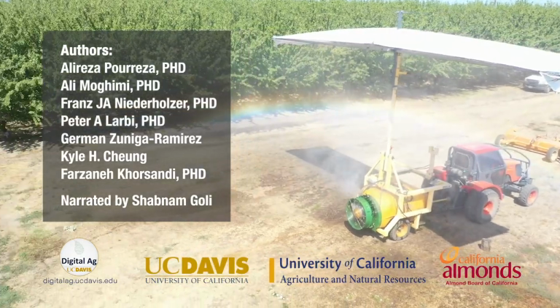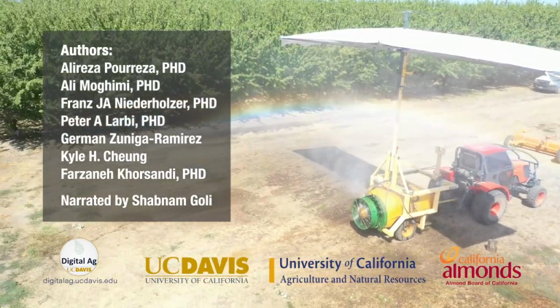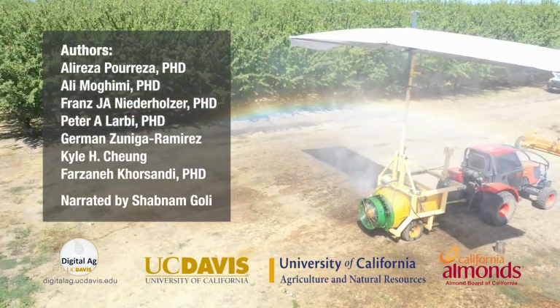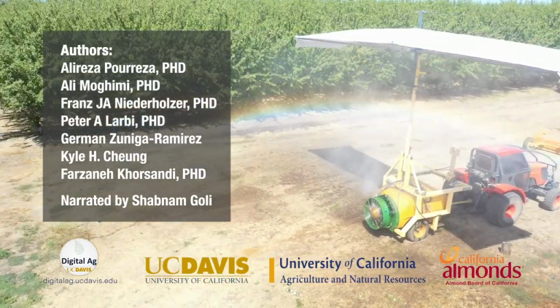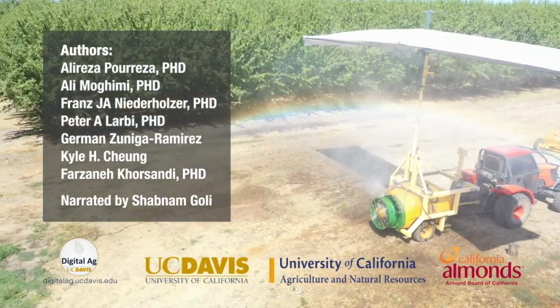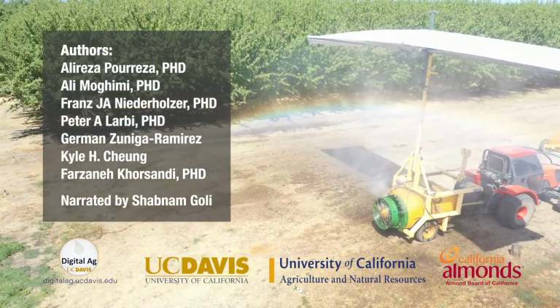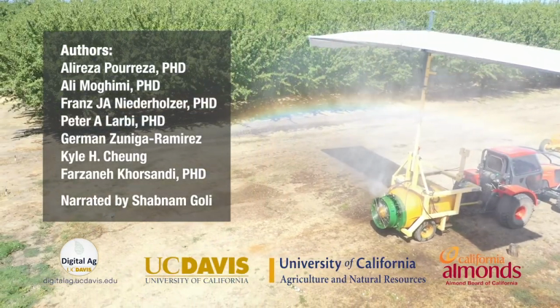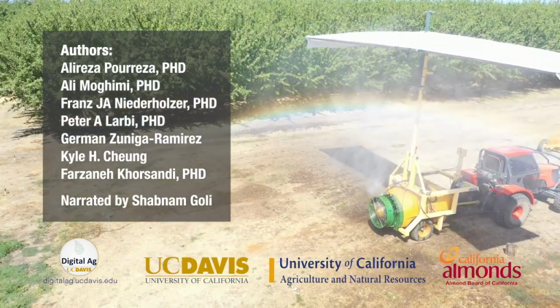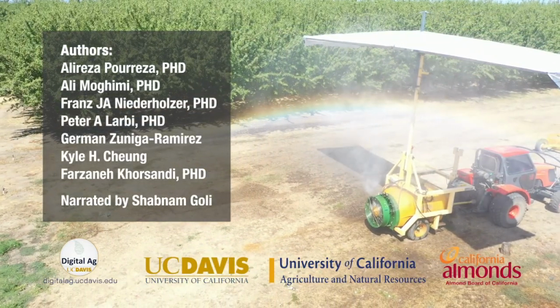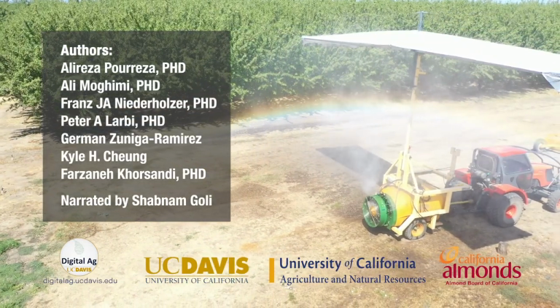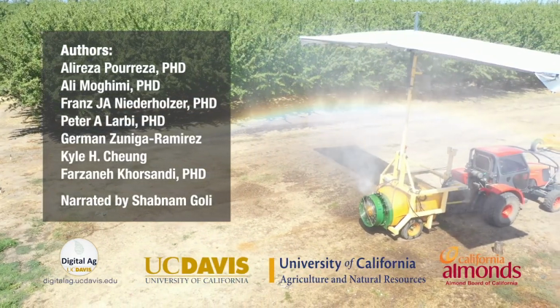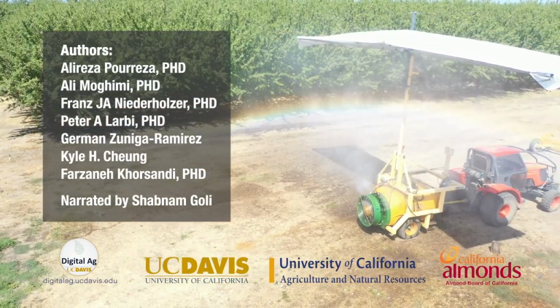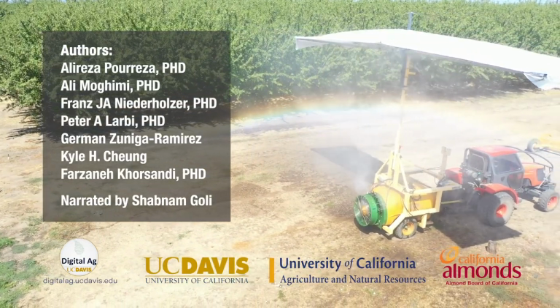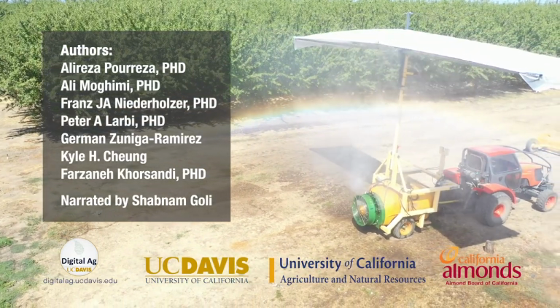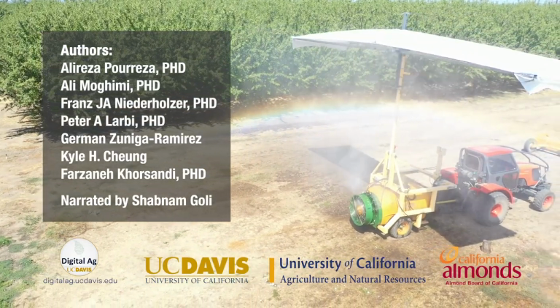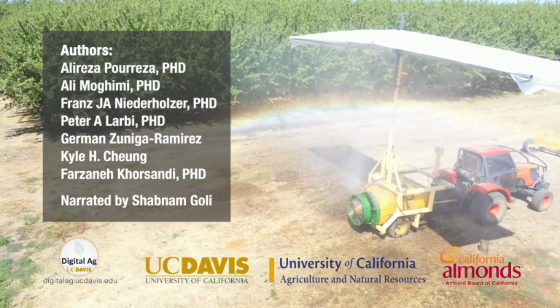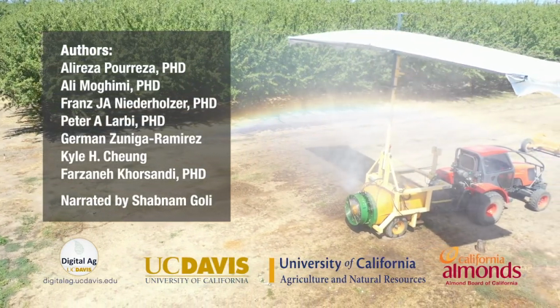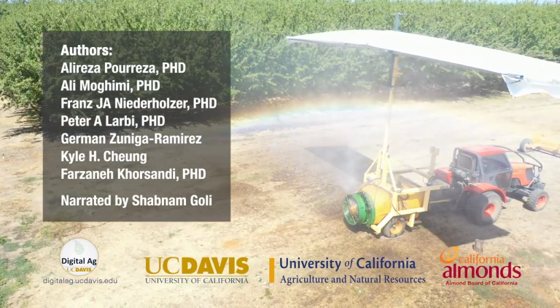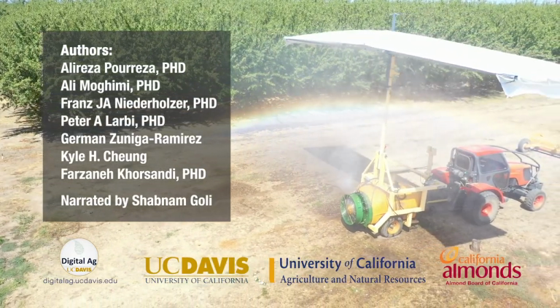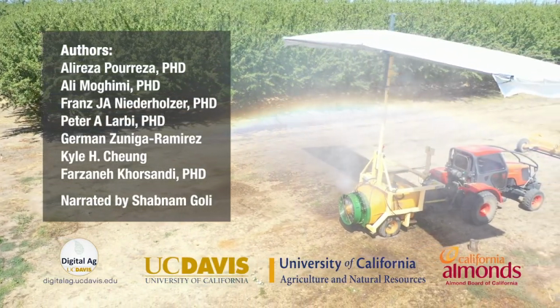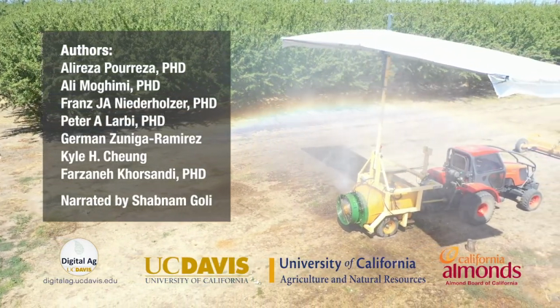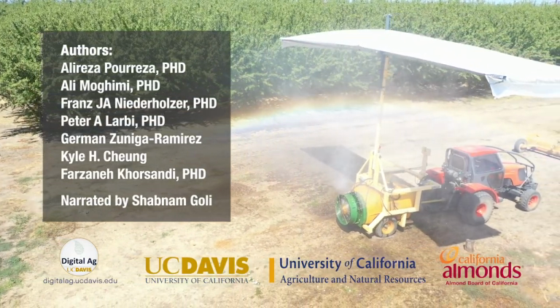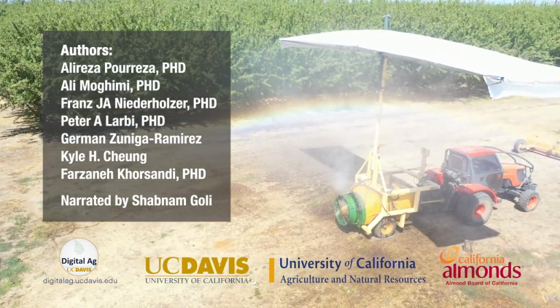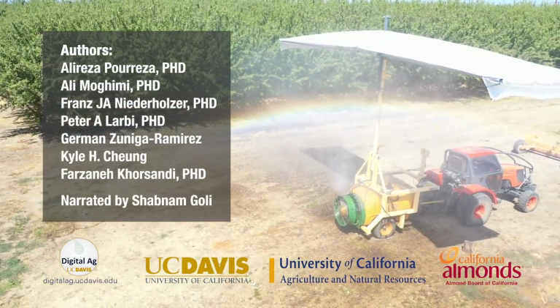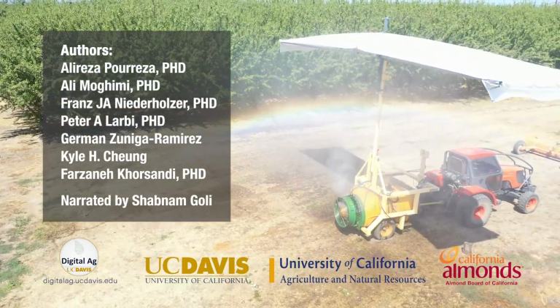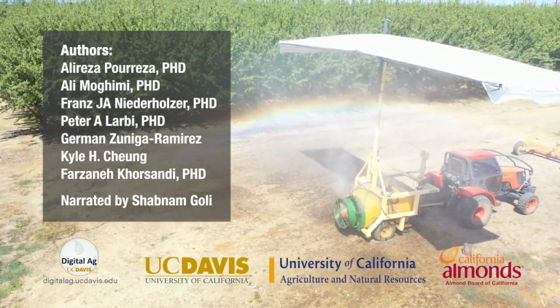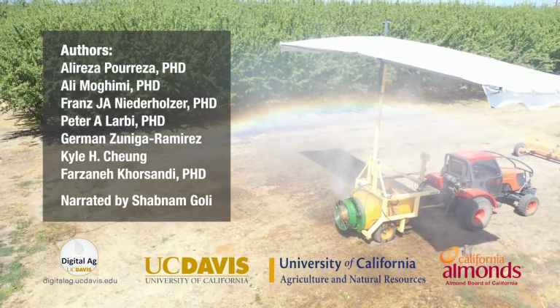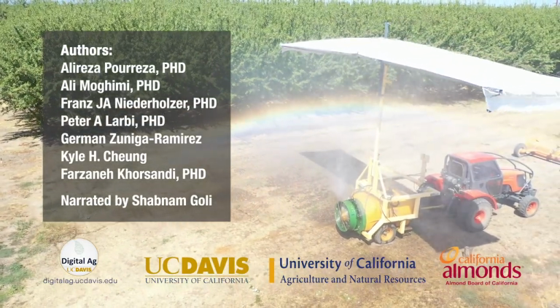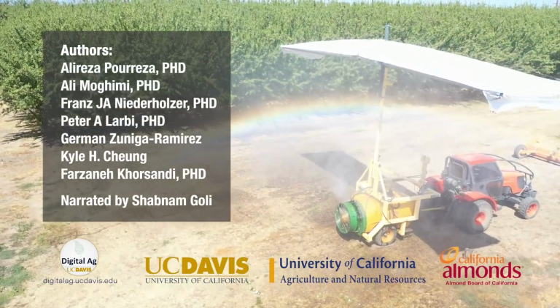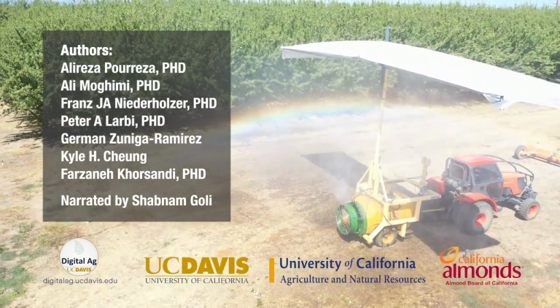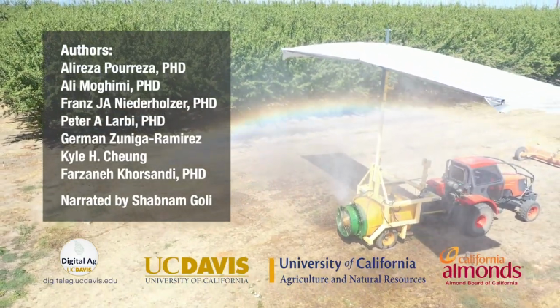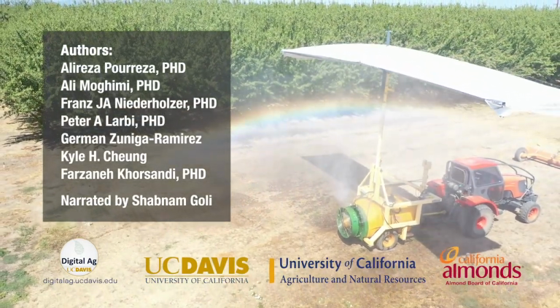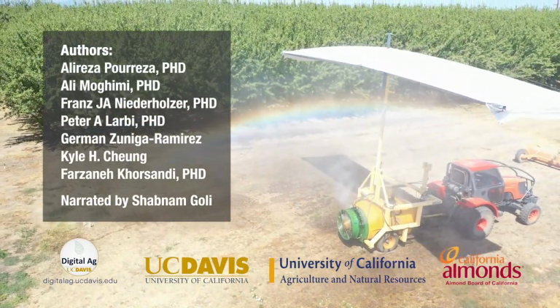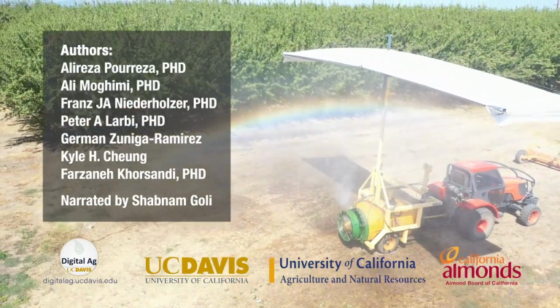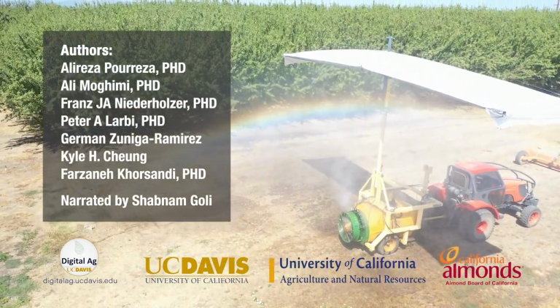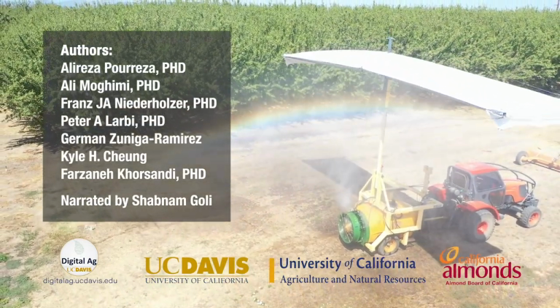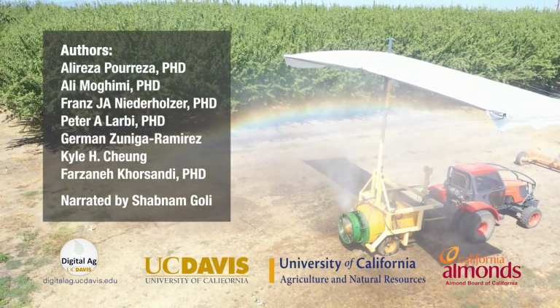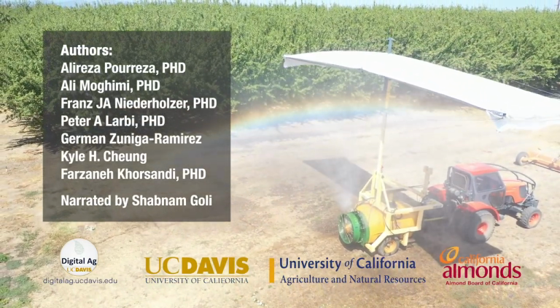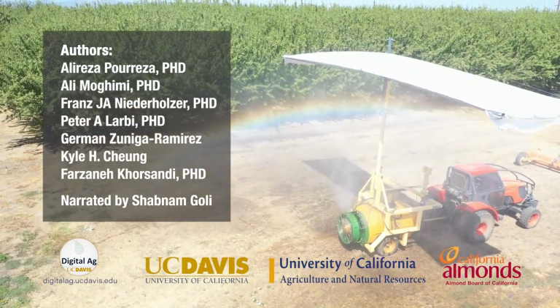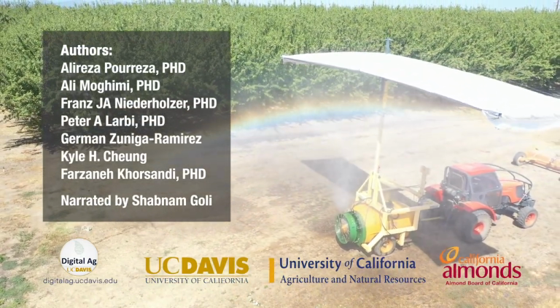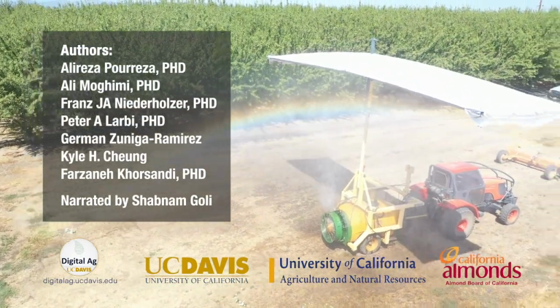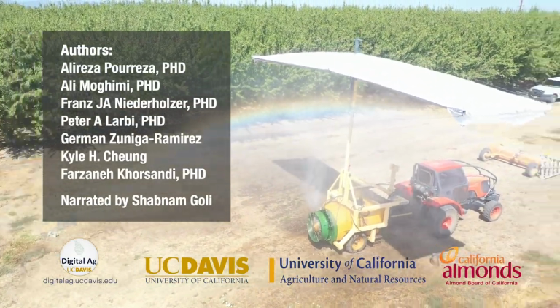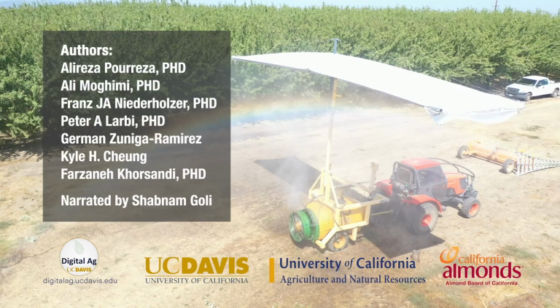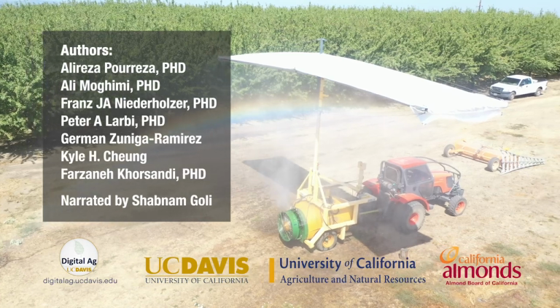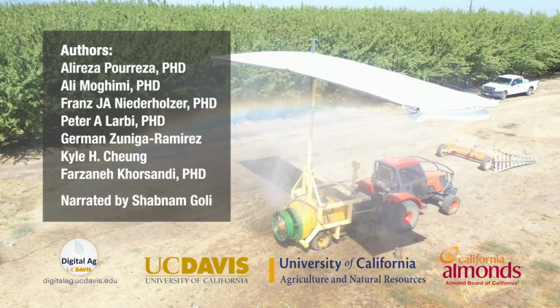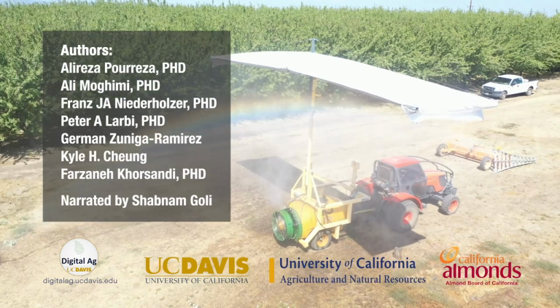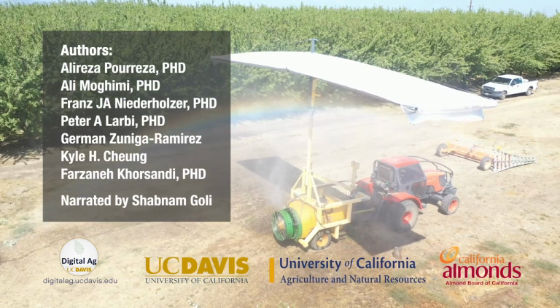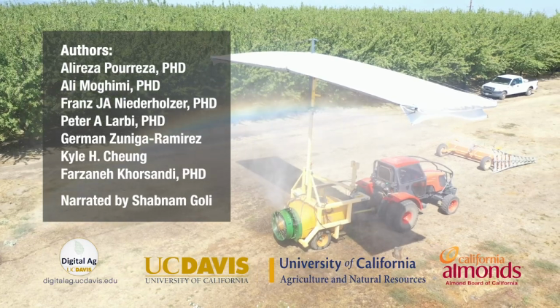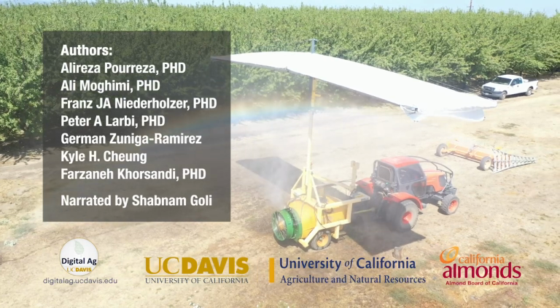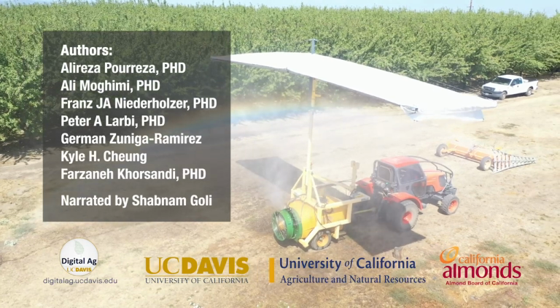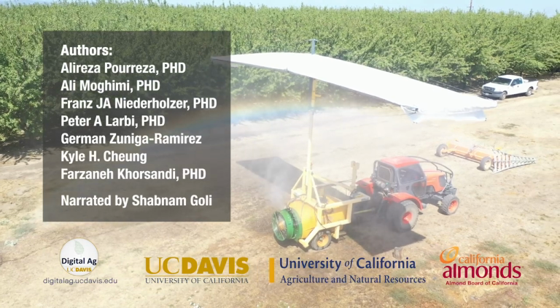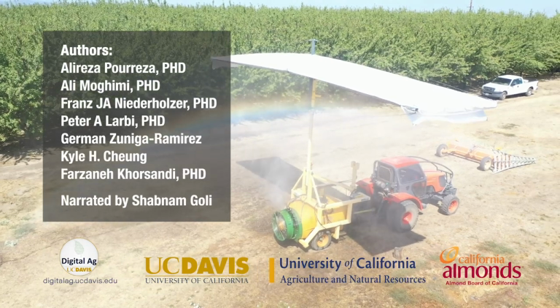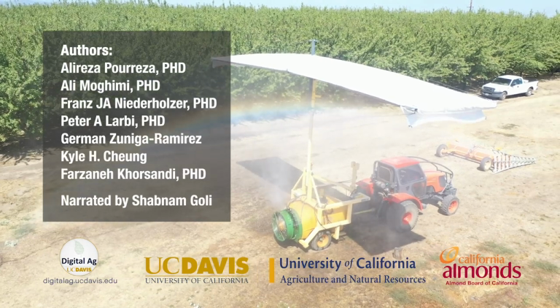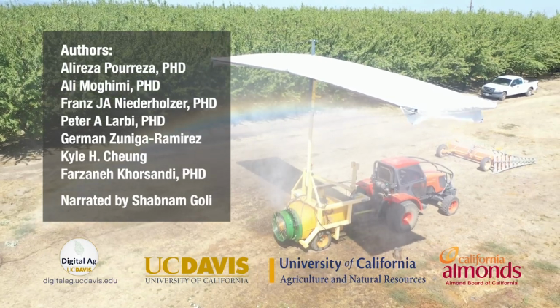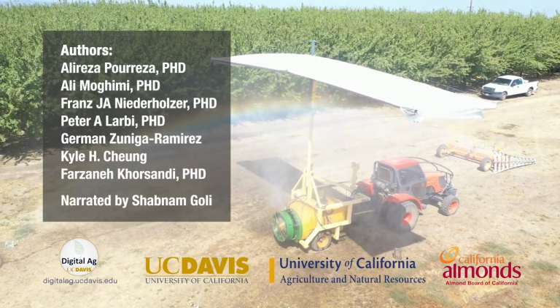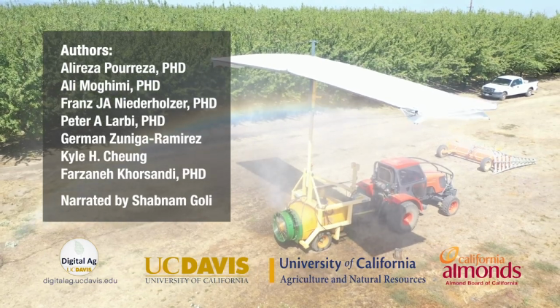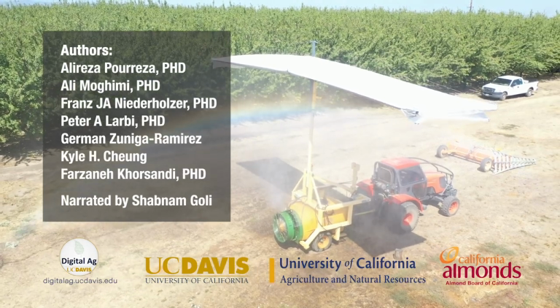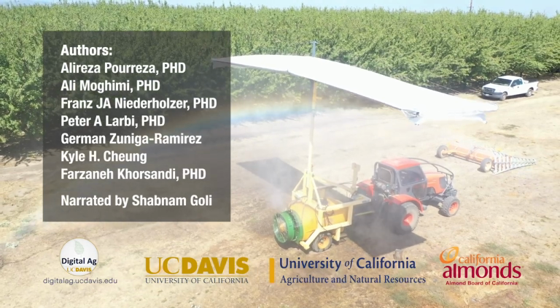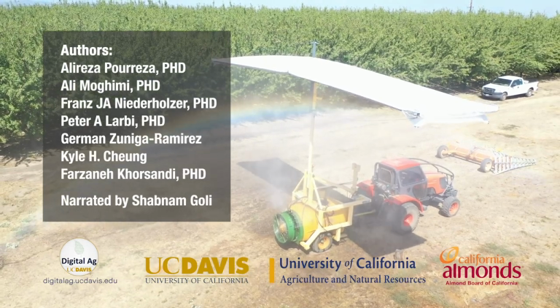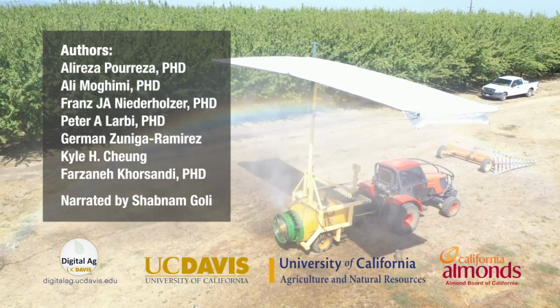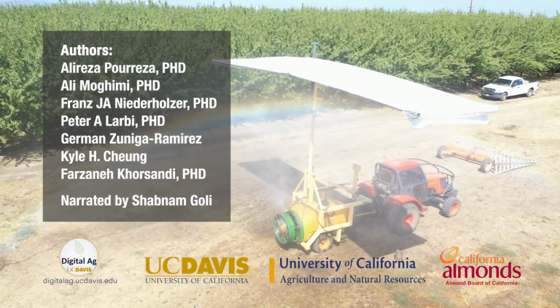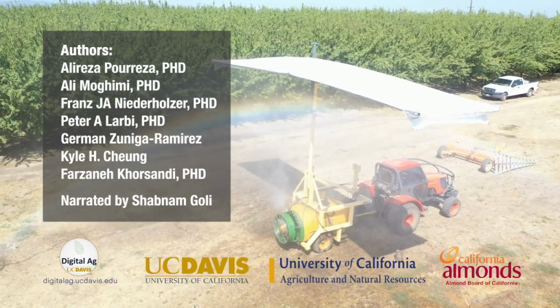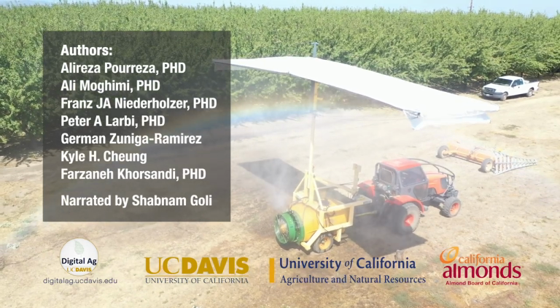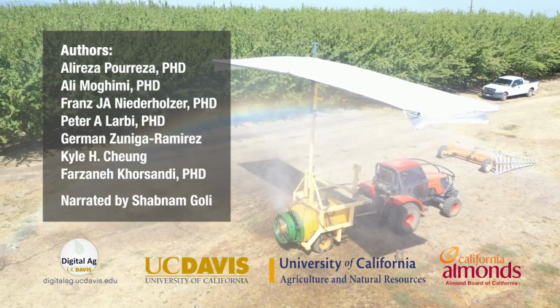This research was conducted at the Digital Agriculture Lab at UC Davis and supported by the Almond Board of California.